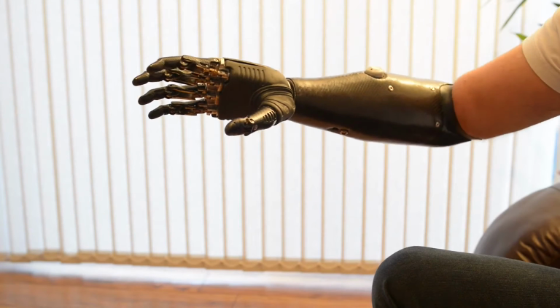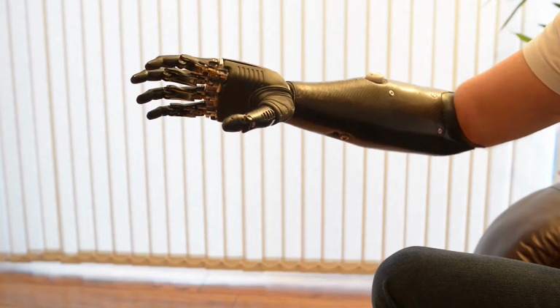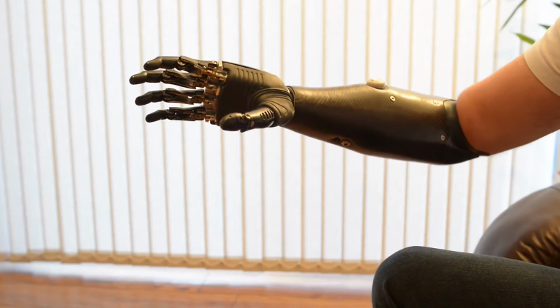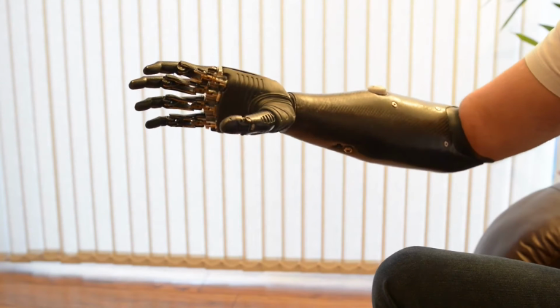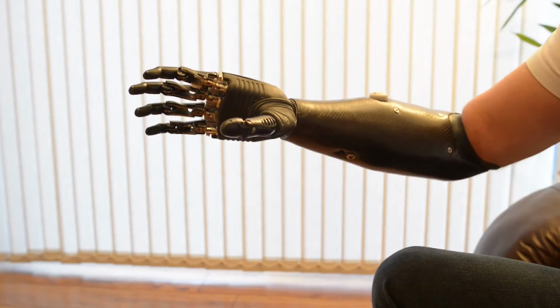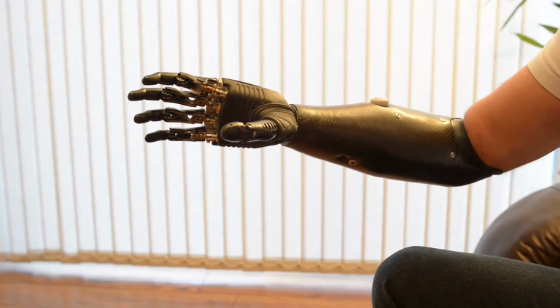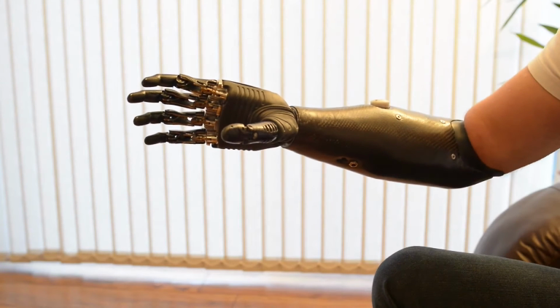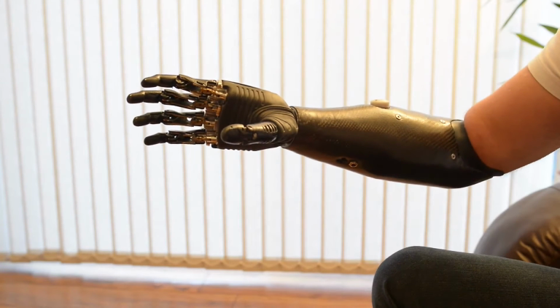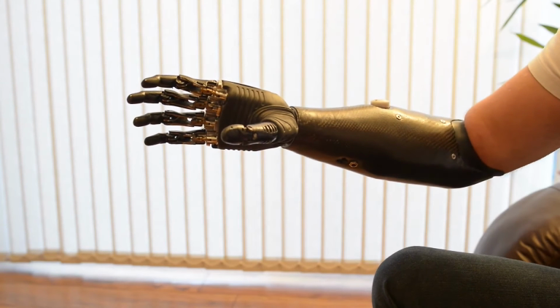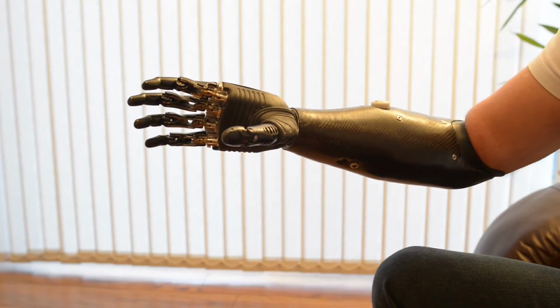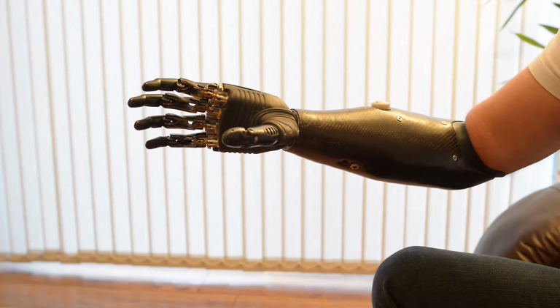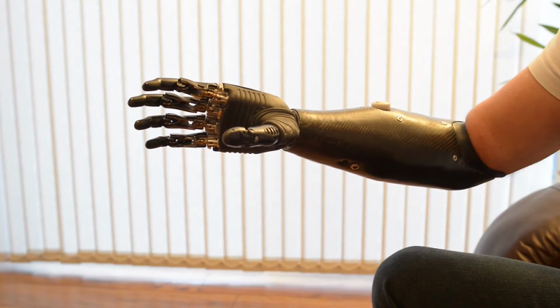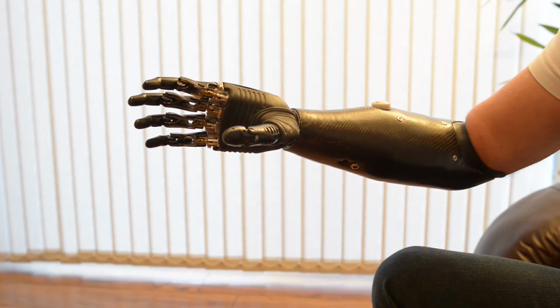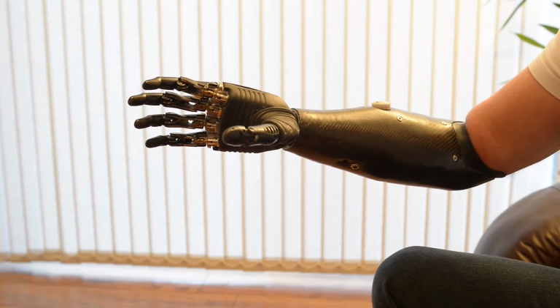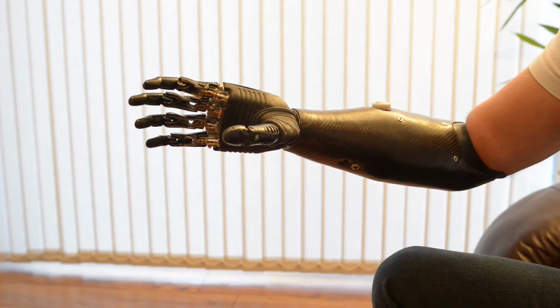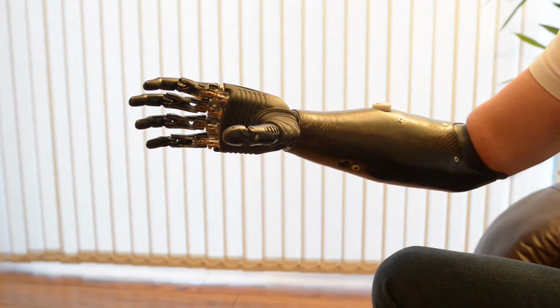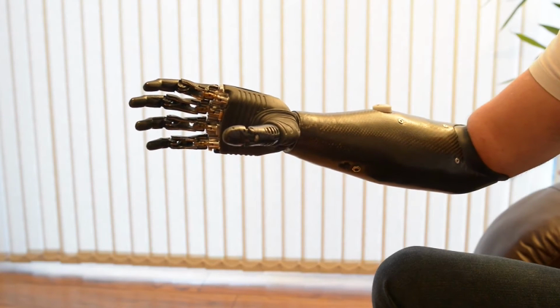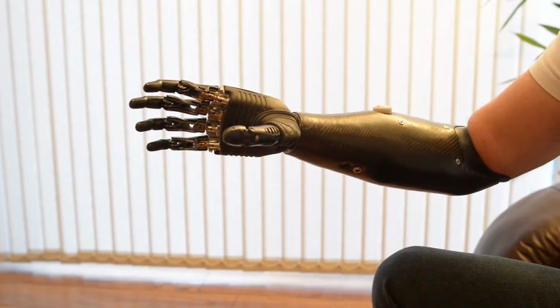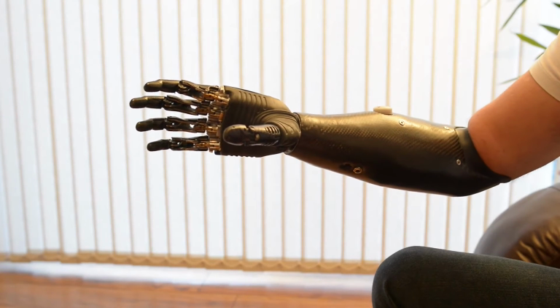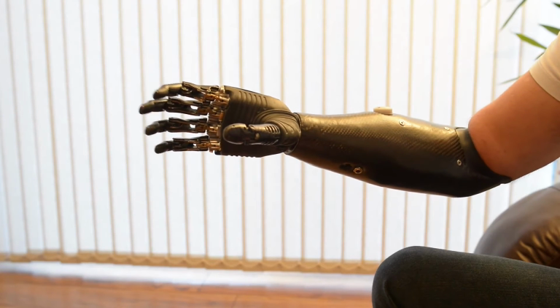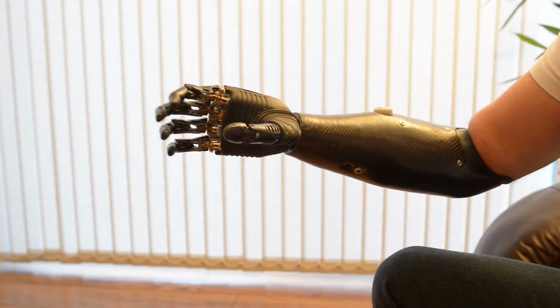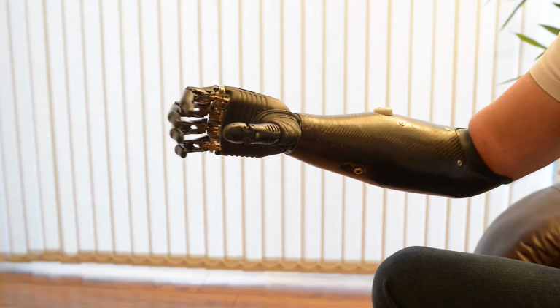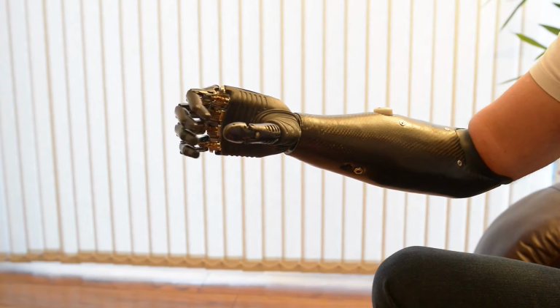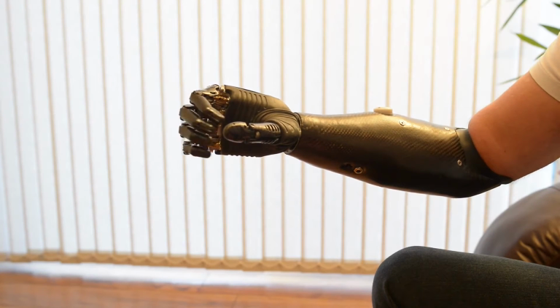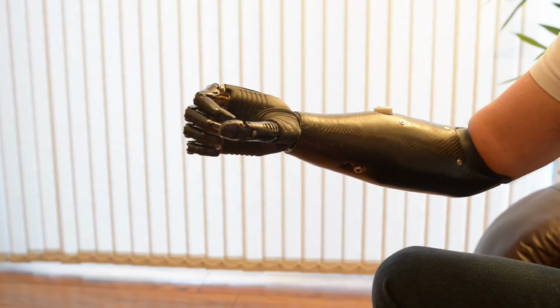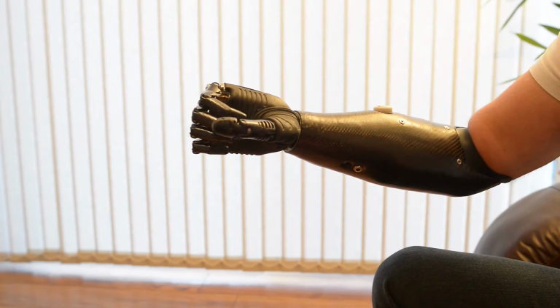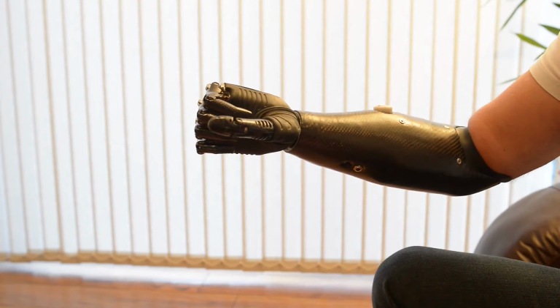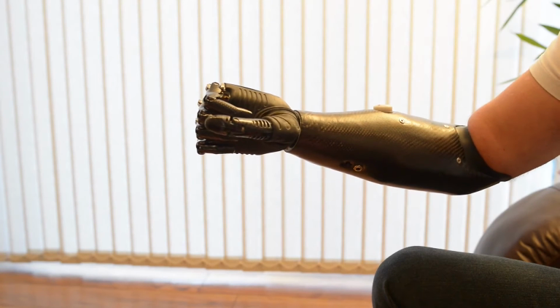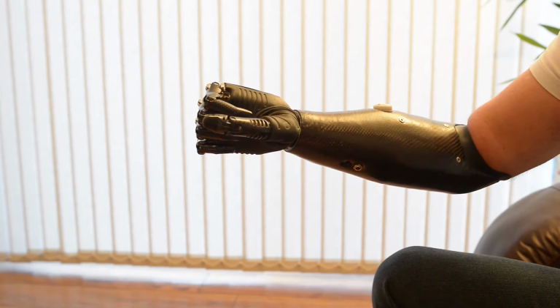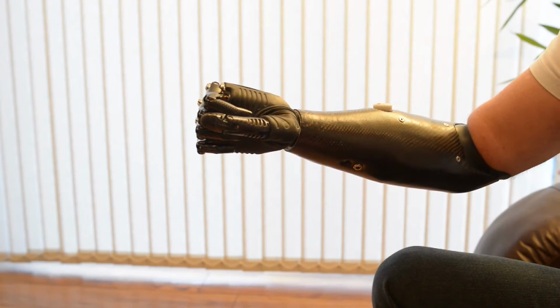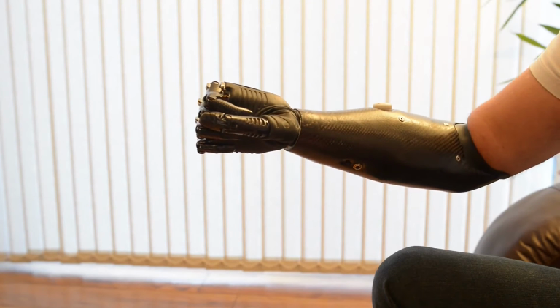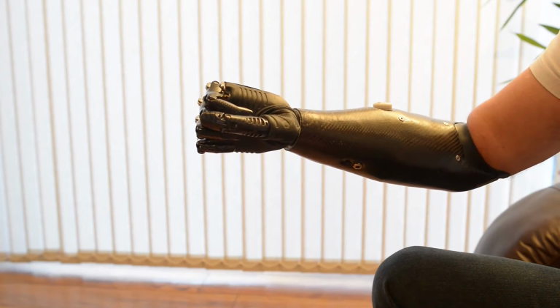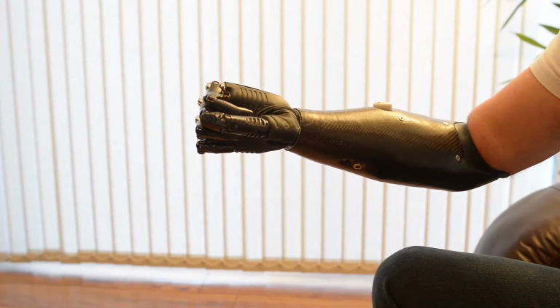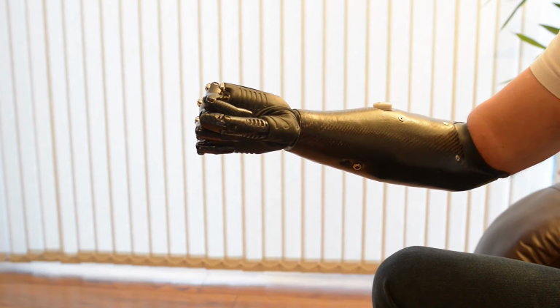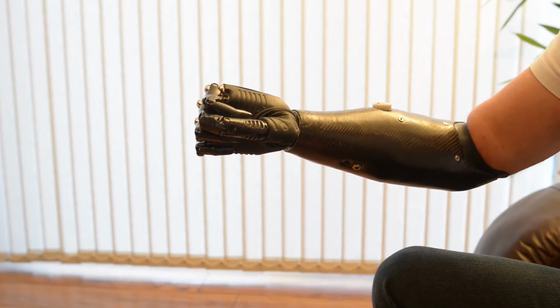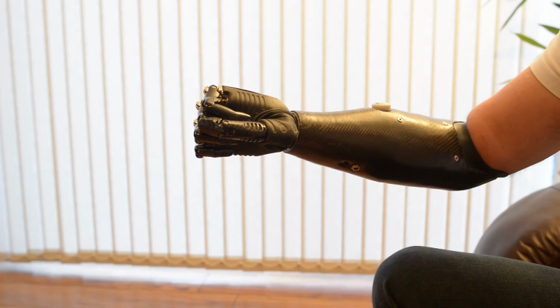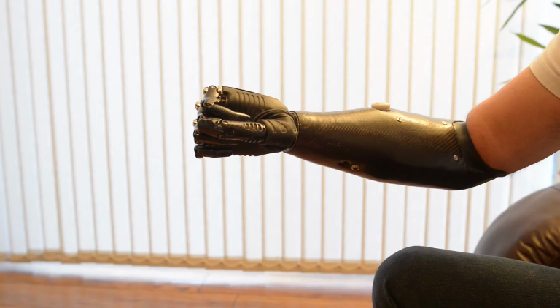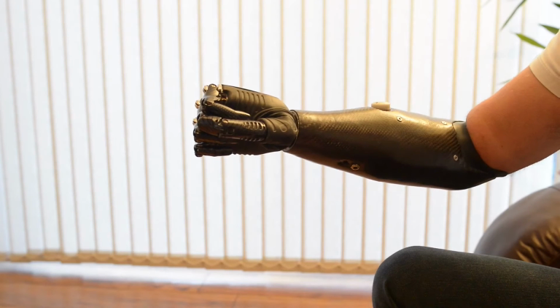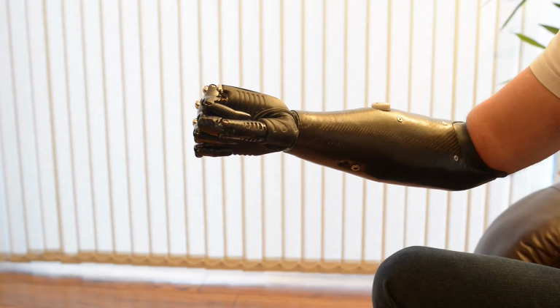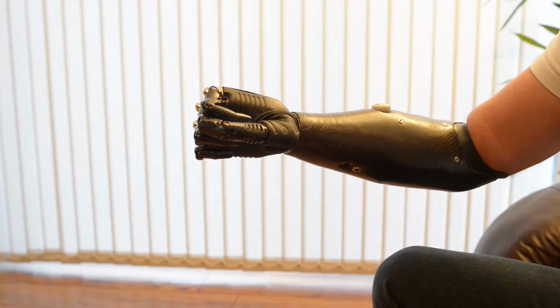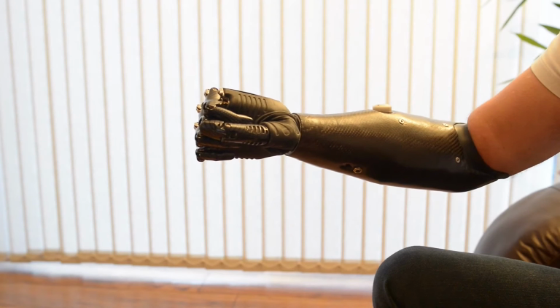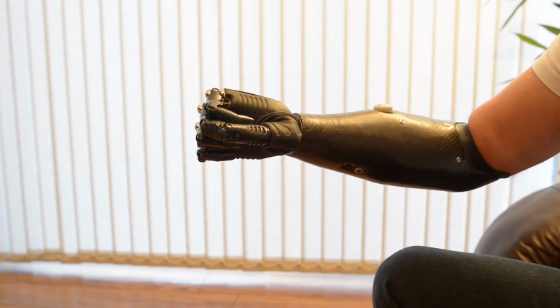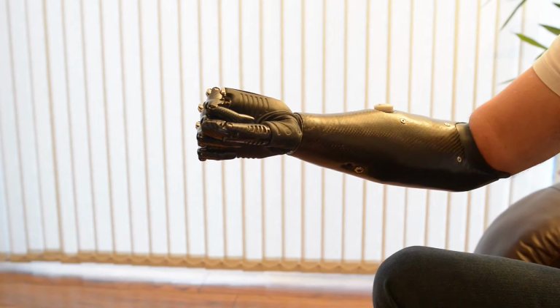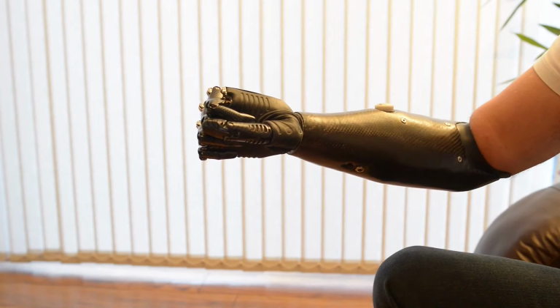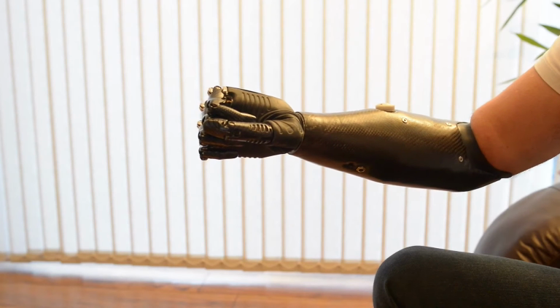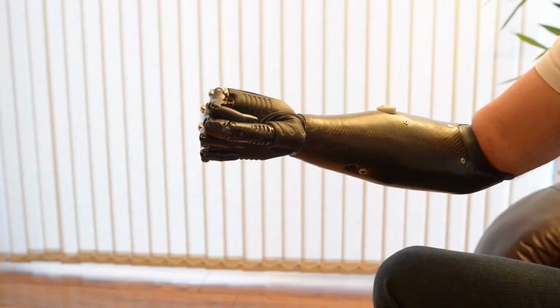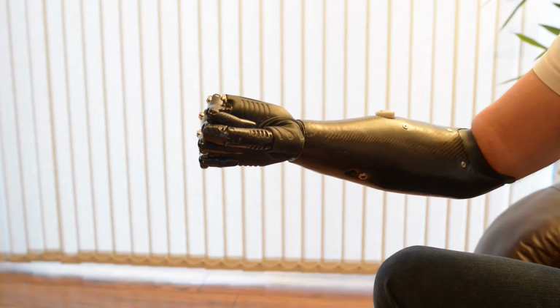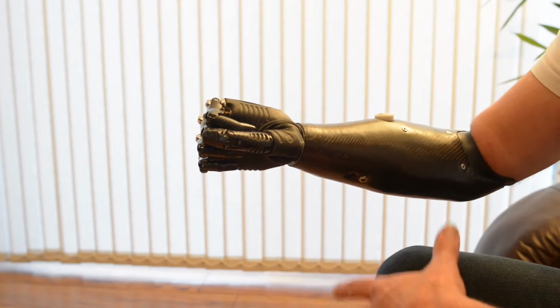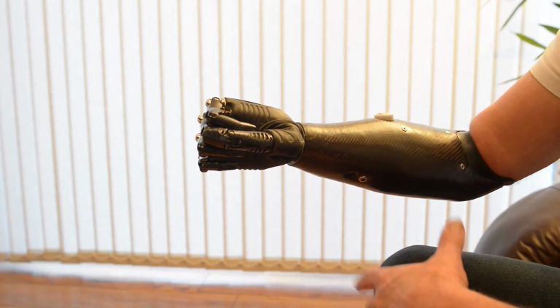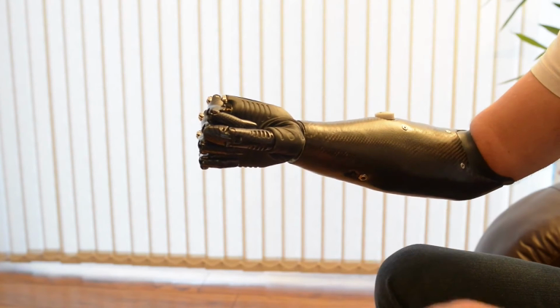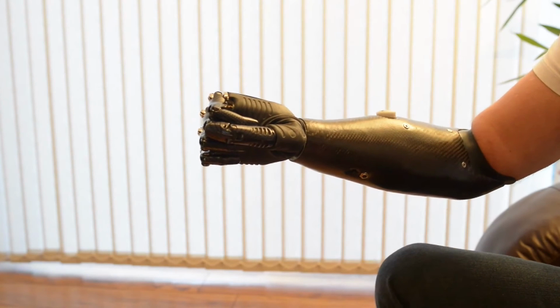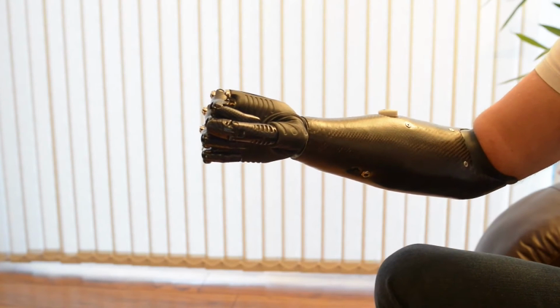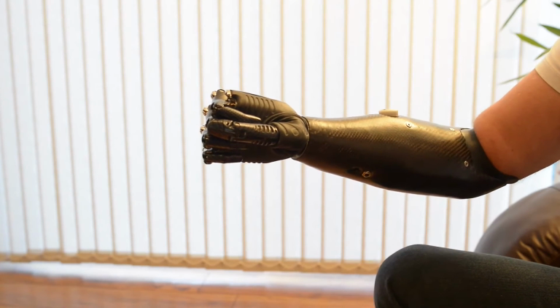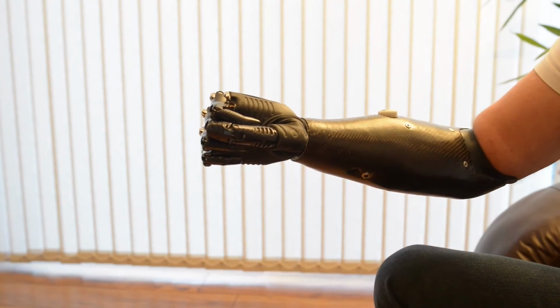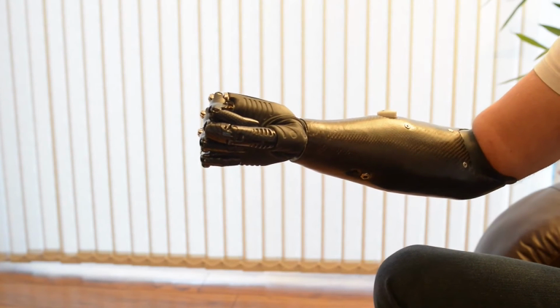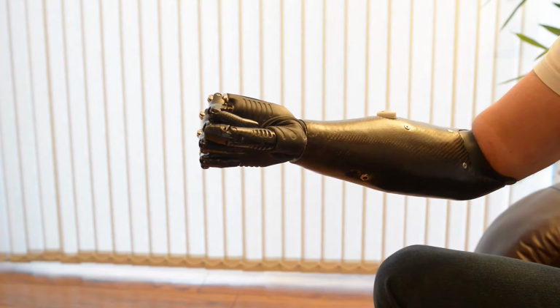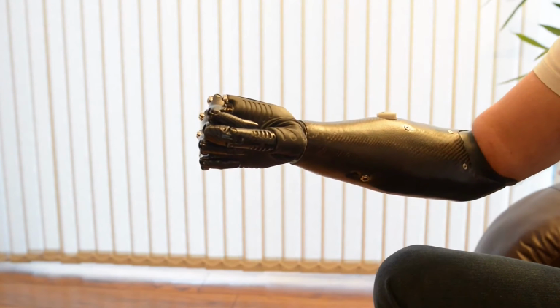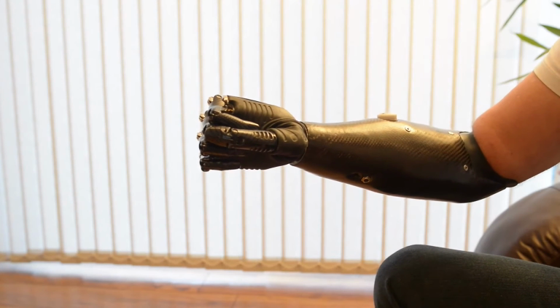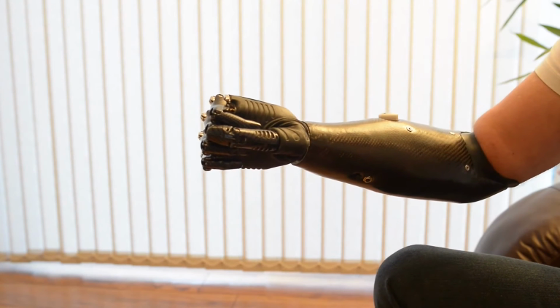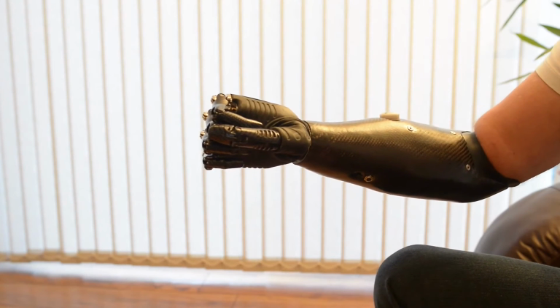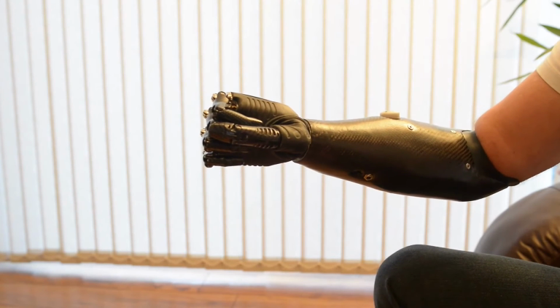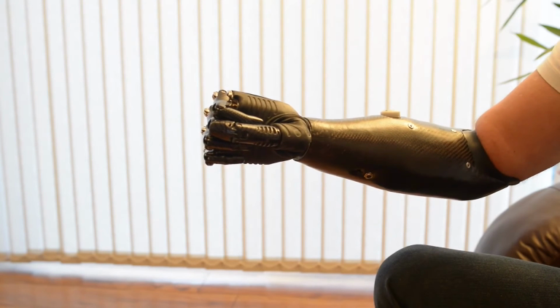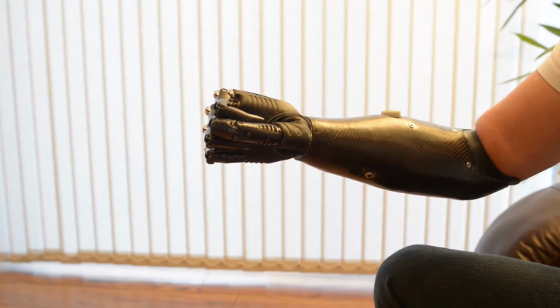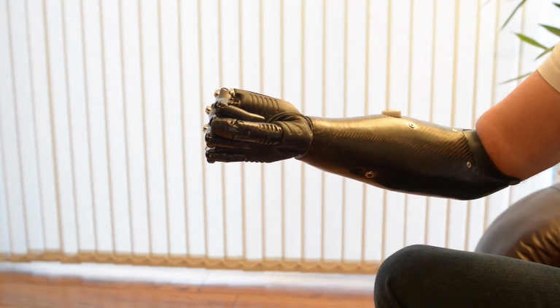We can then change the grip again. This is power grip — this is for heavy things. This is for shaking hands. This is for being human.